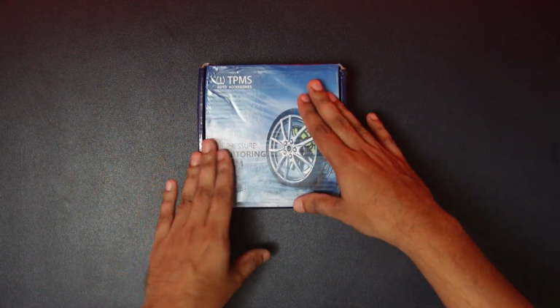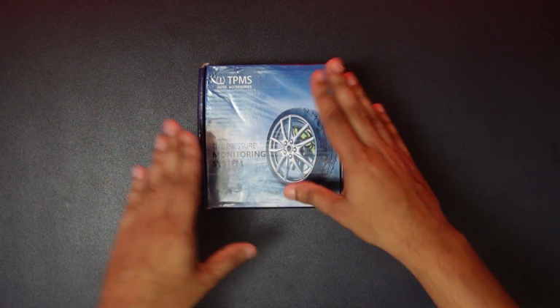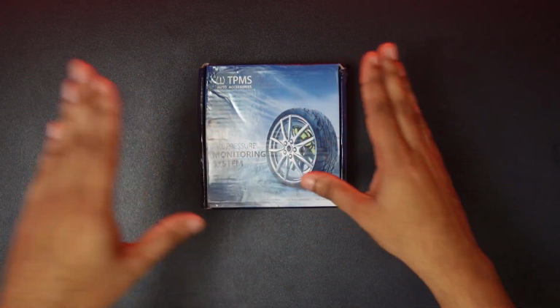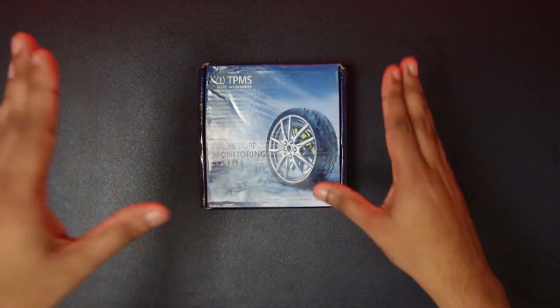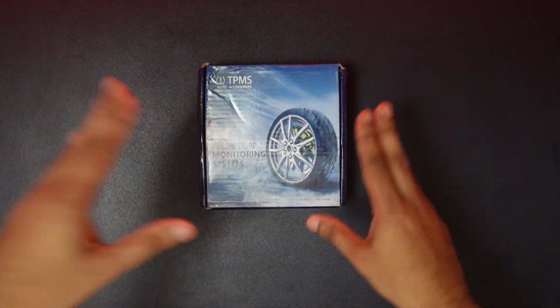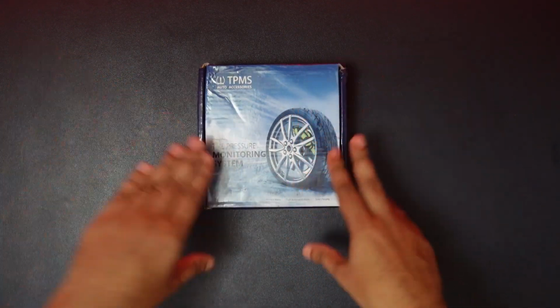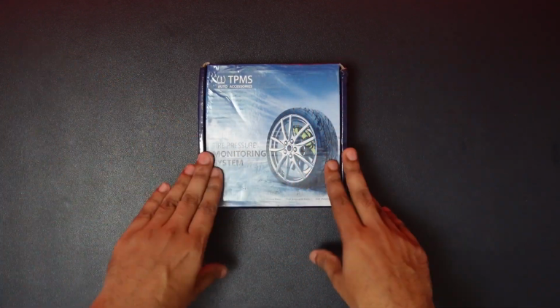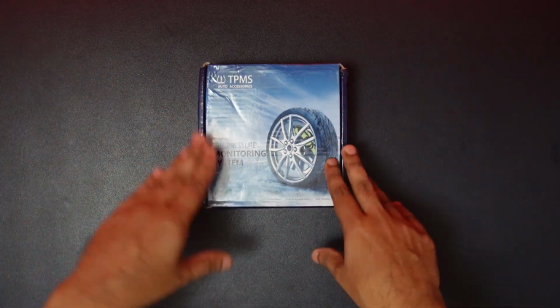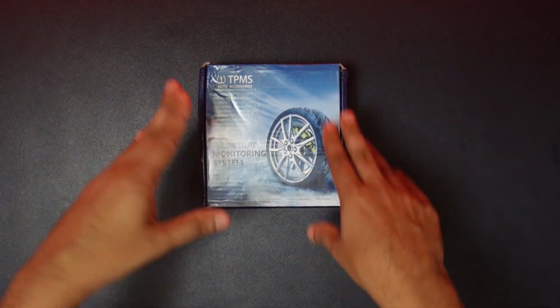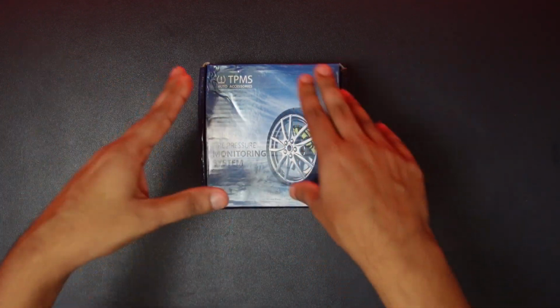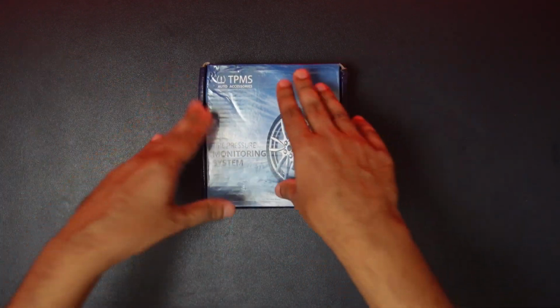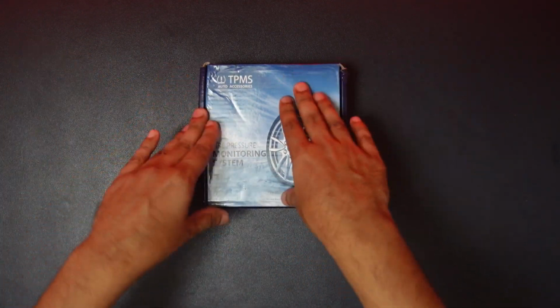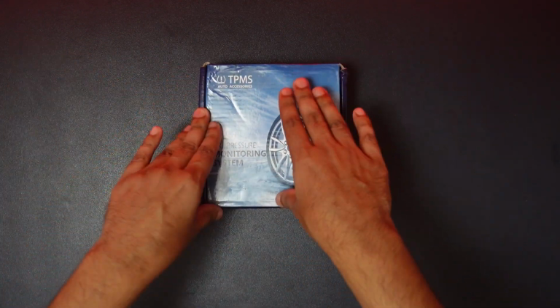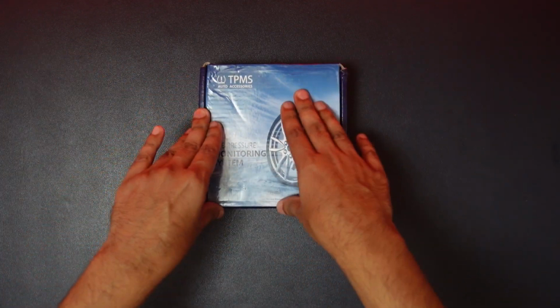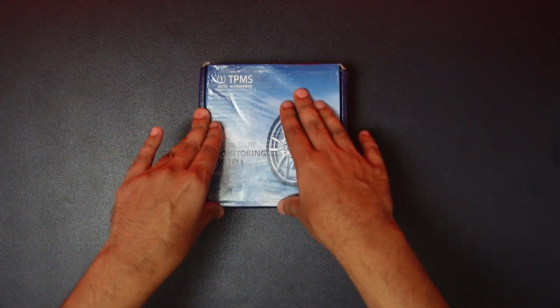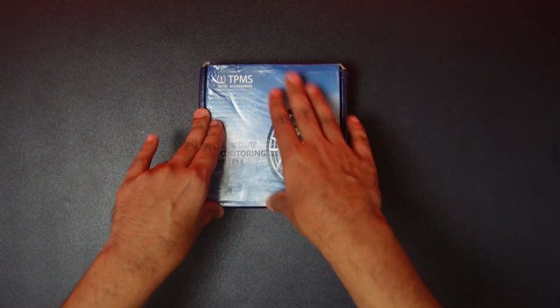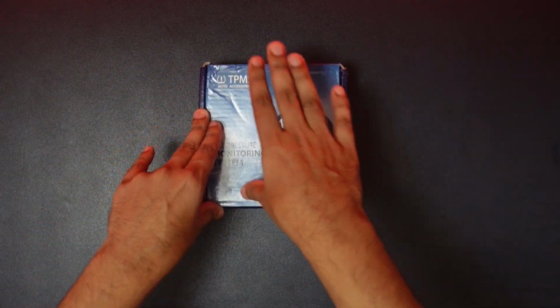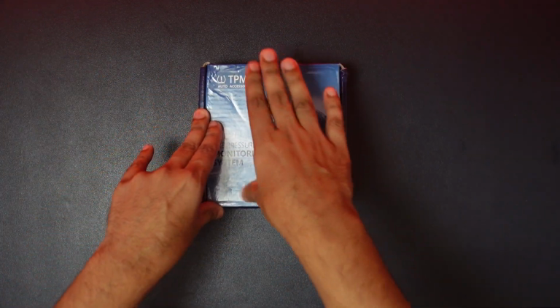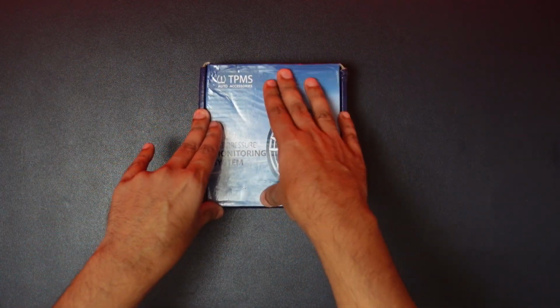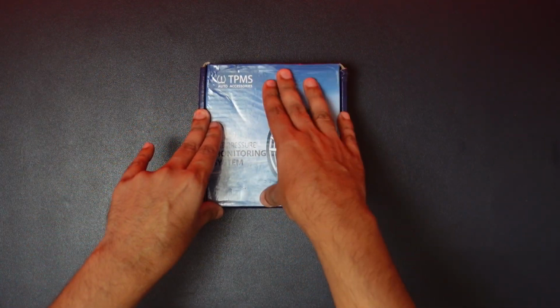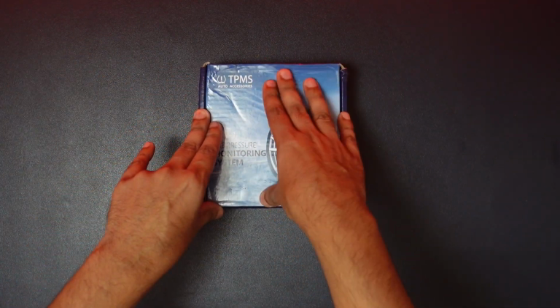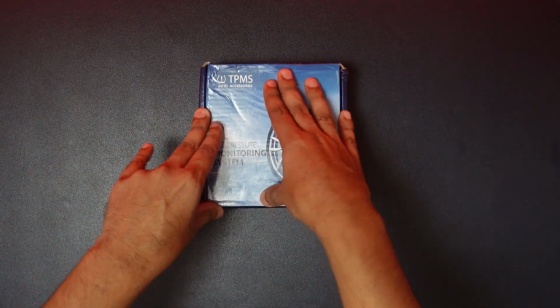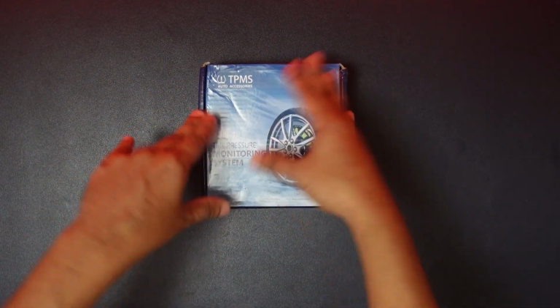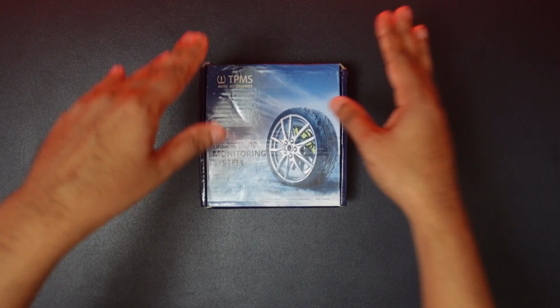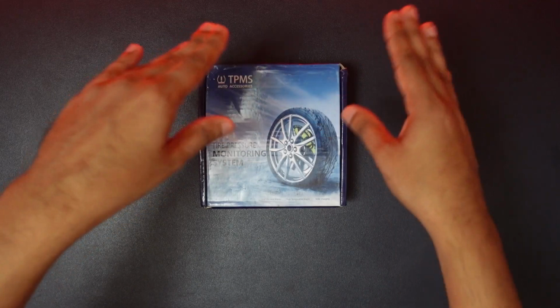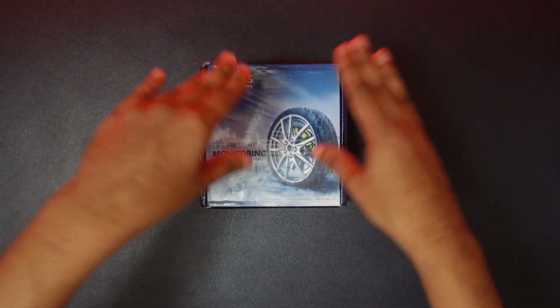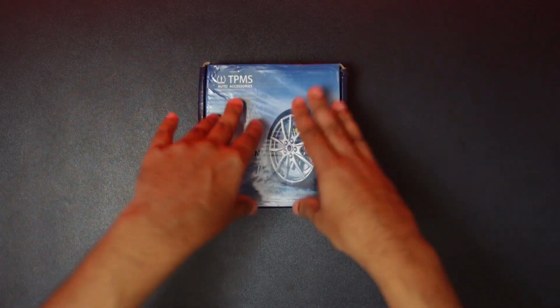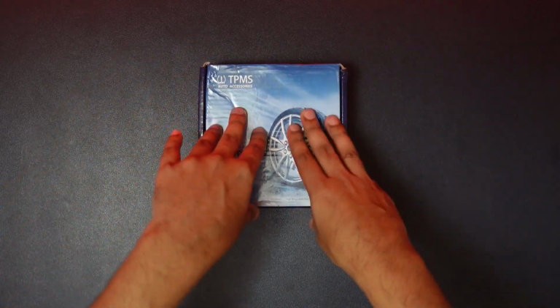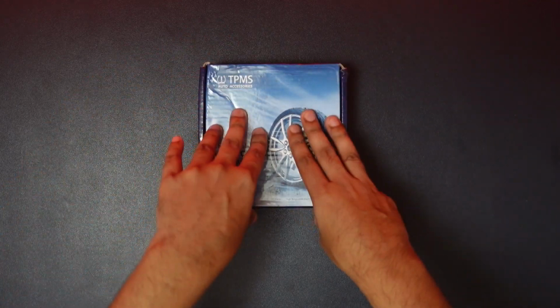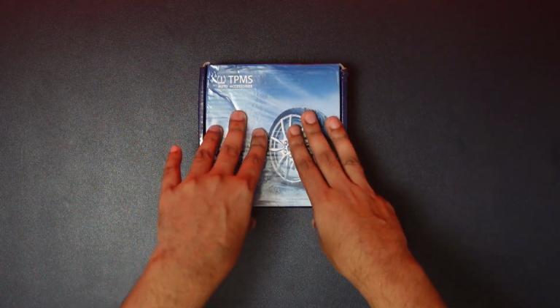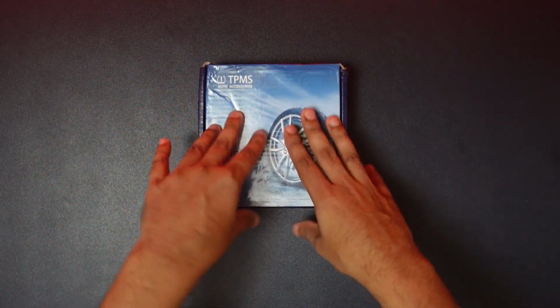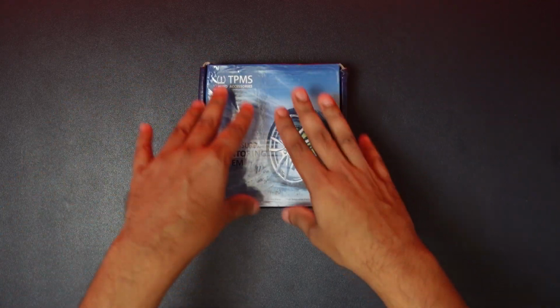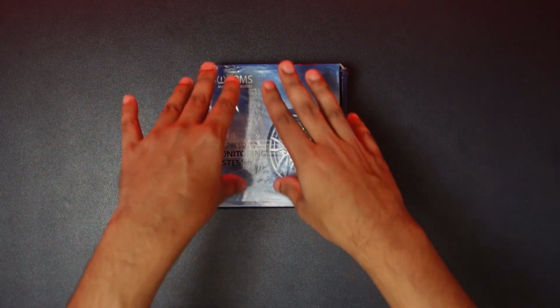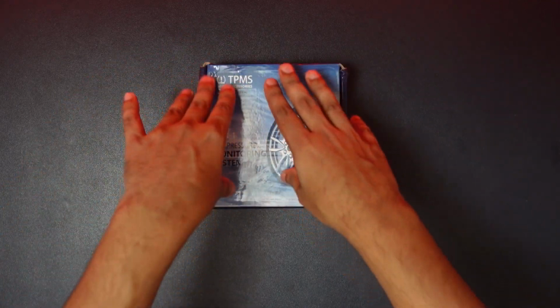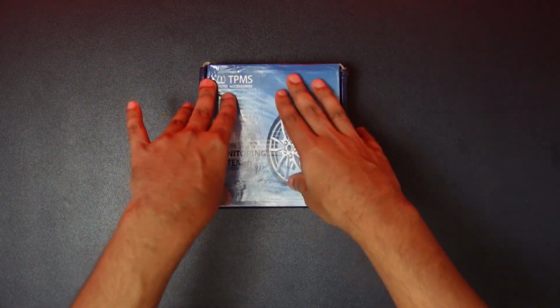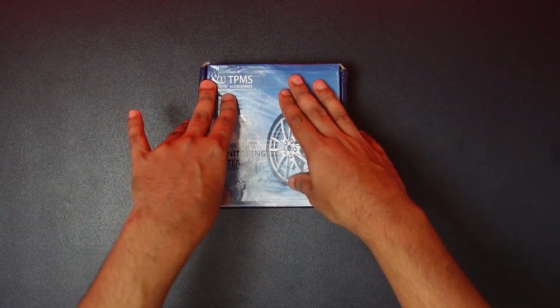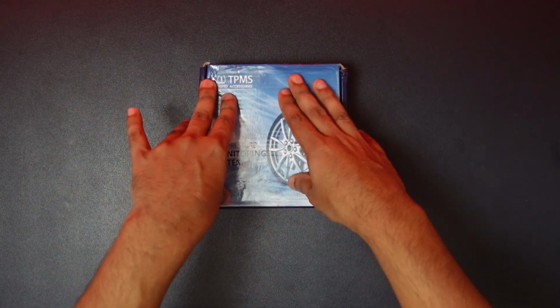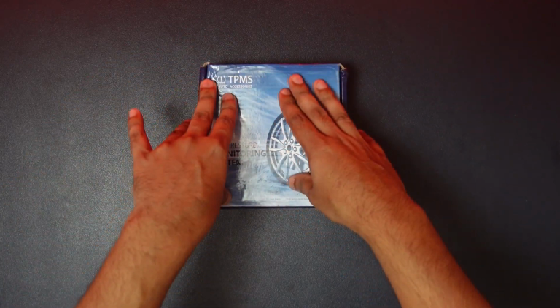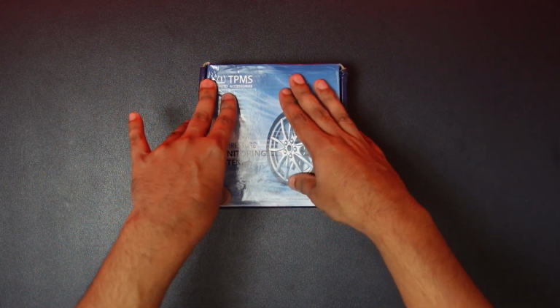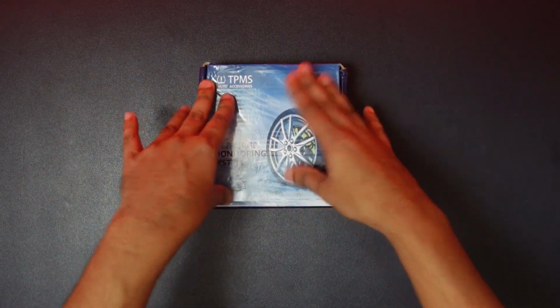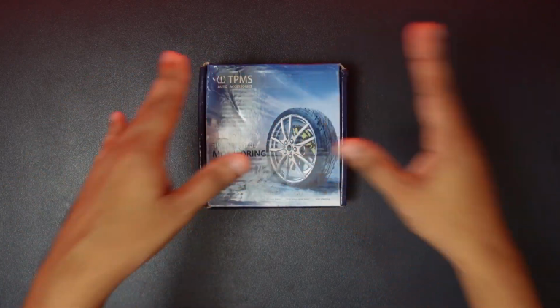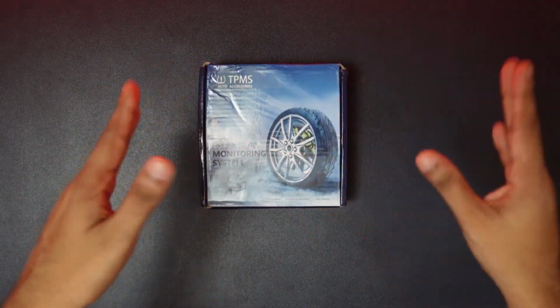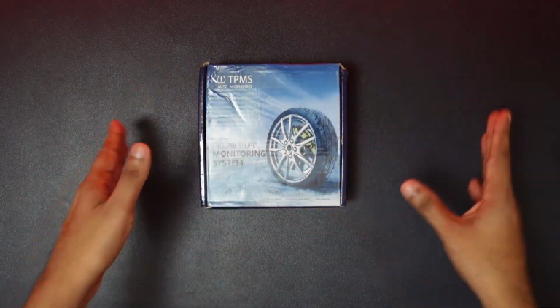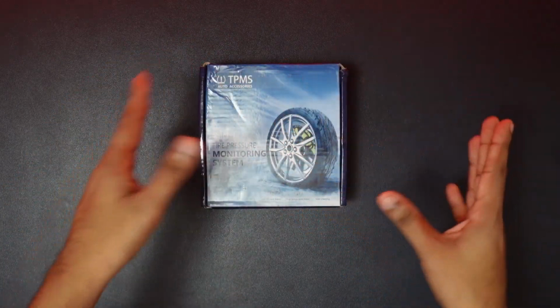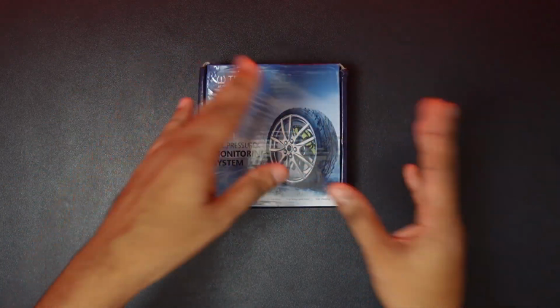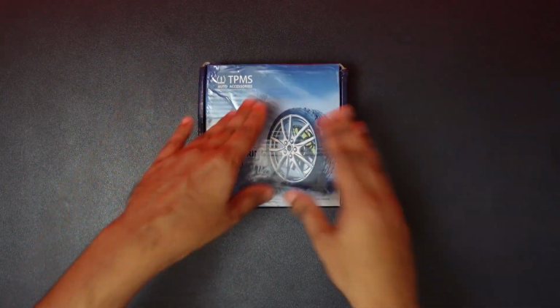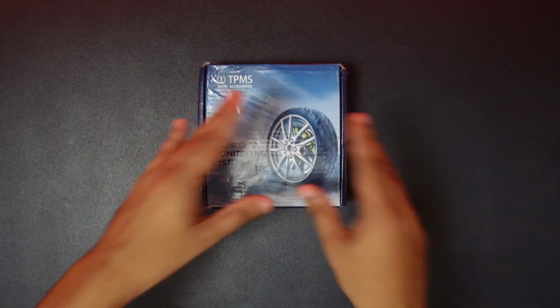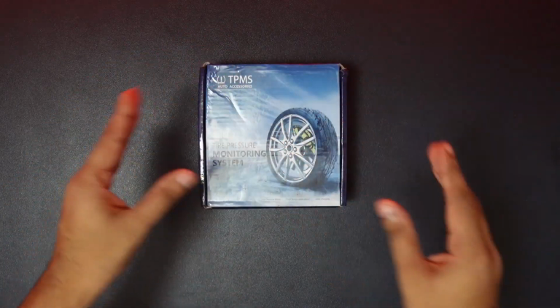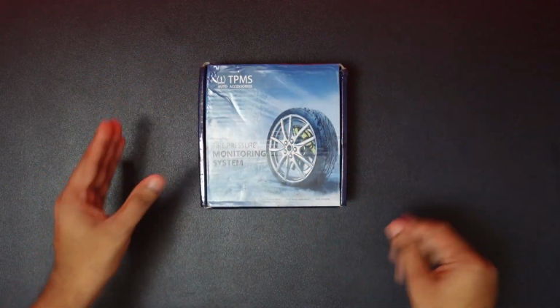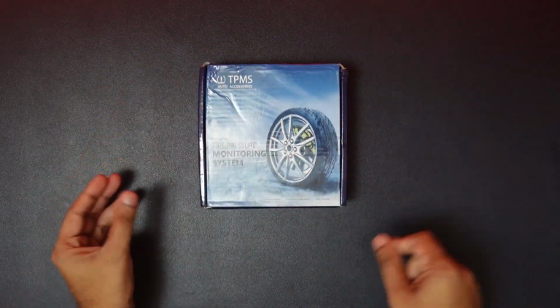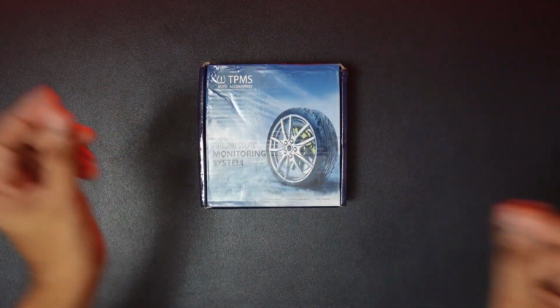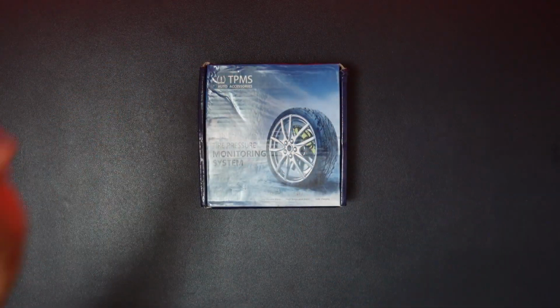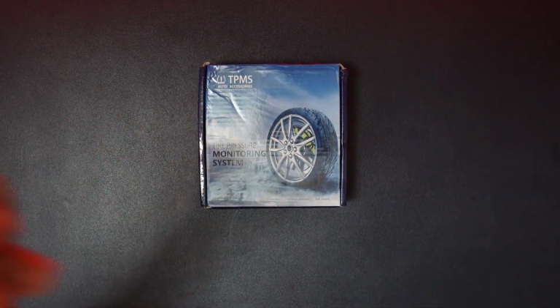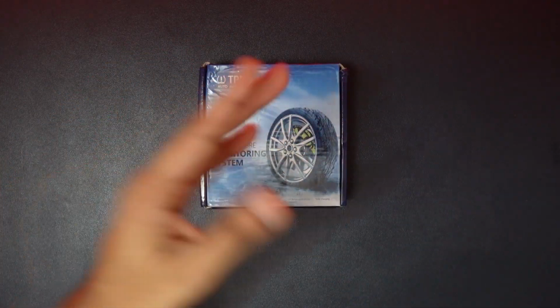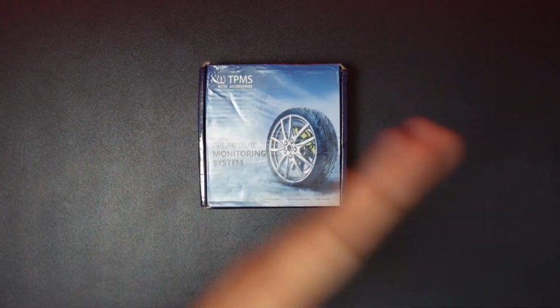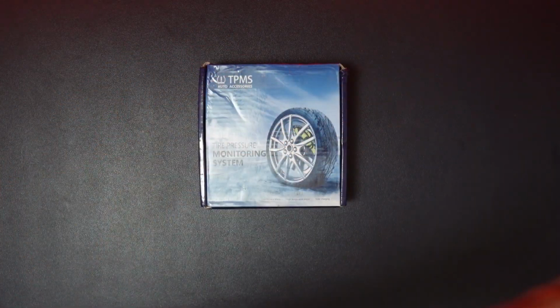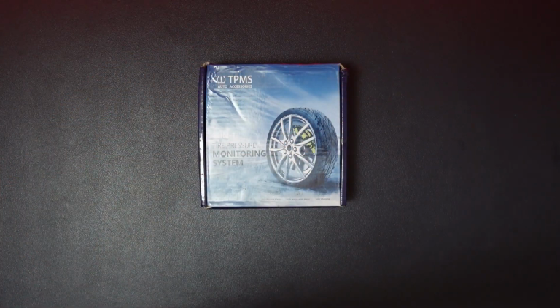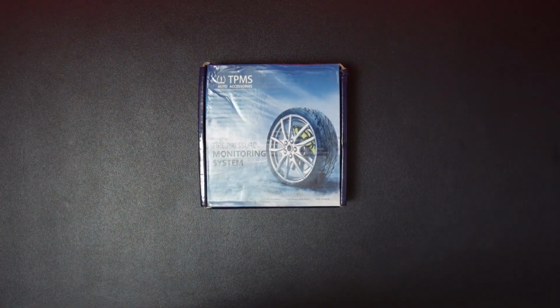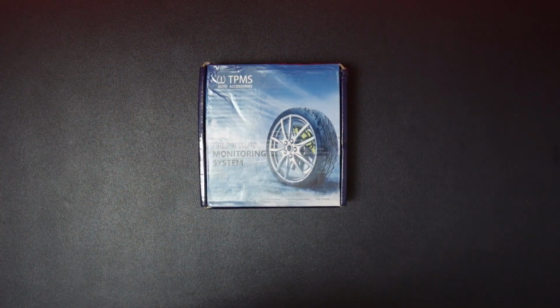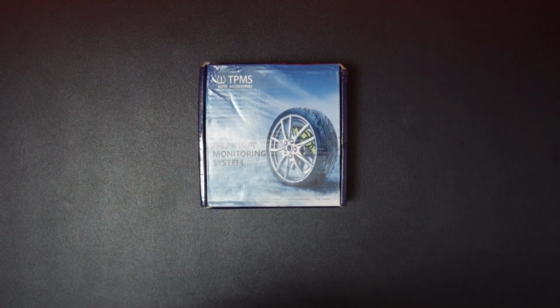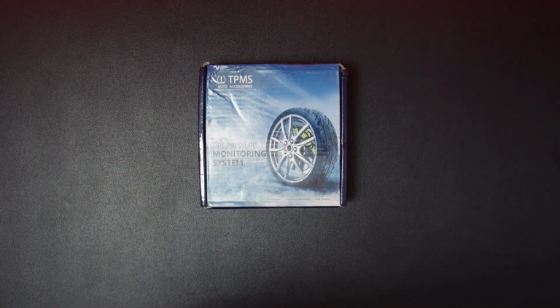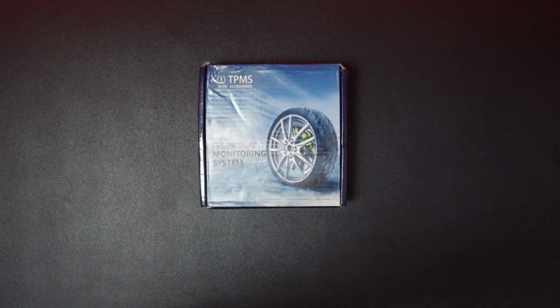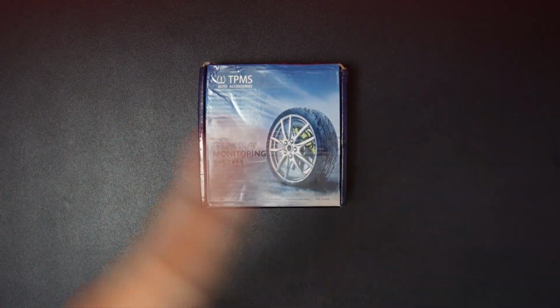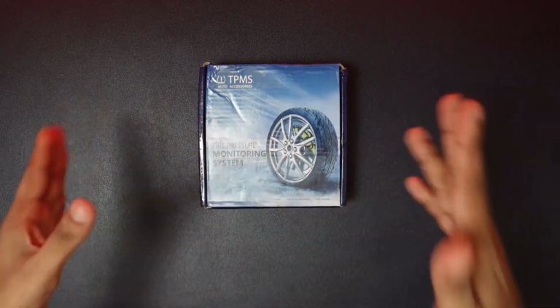We are going to manually inspect each tire. We don't have any other option — there is no pressure on each tire, which is the core problem this system addresses.